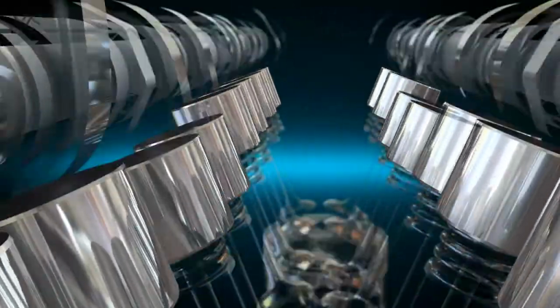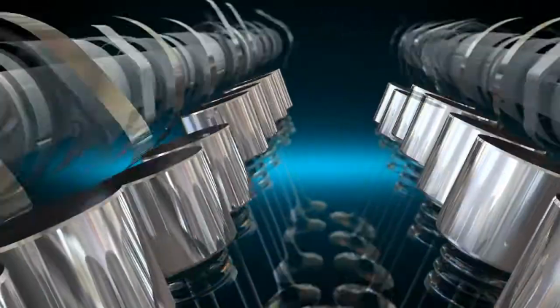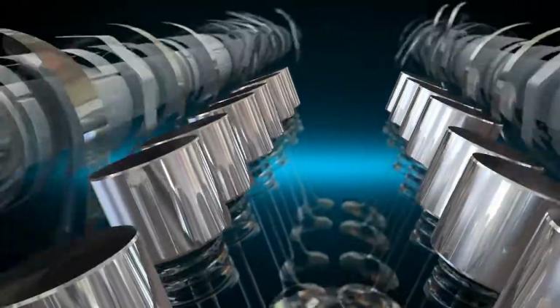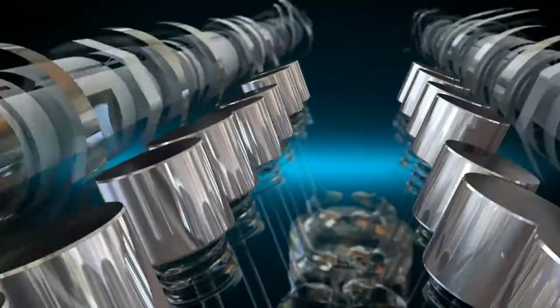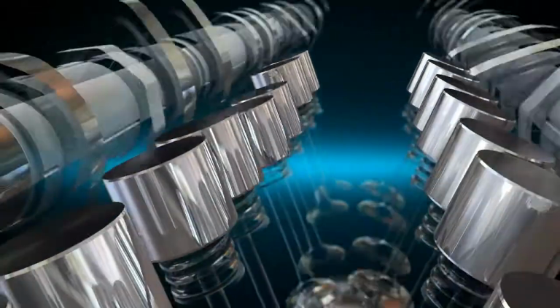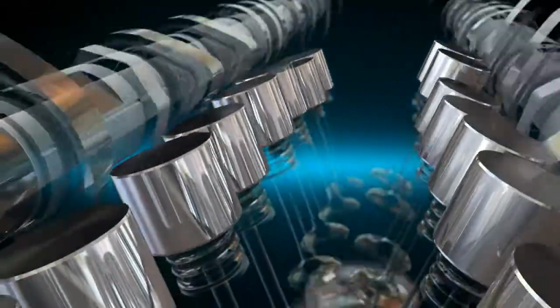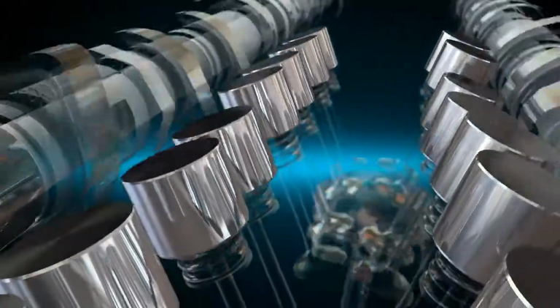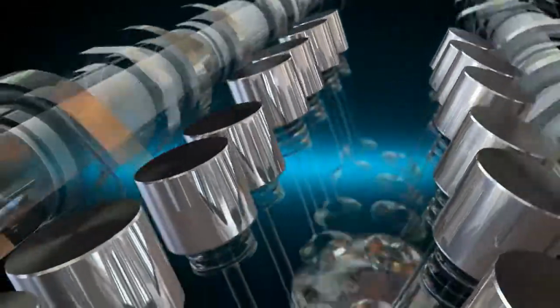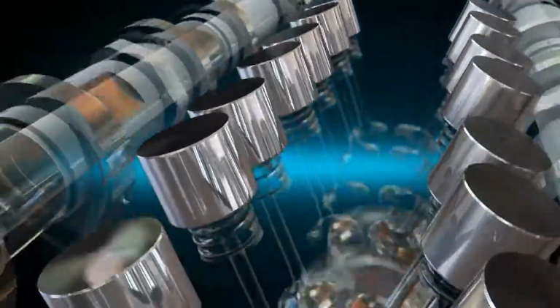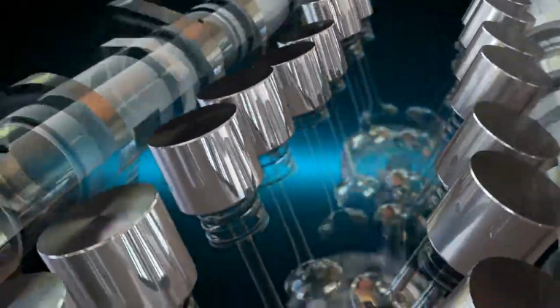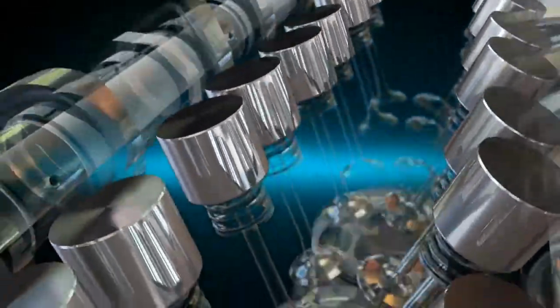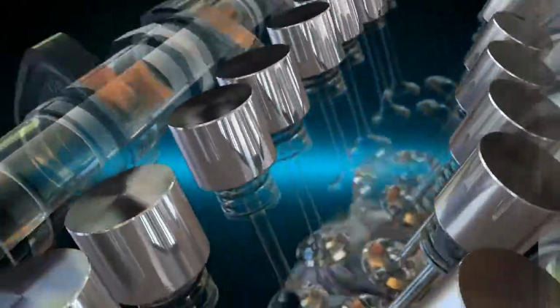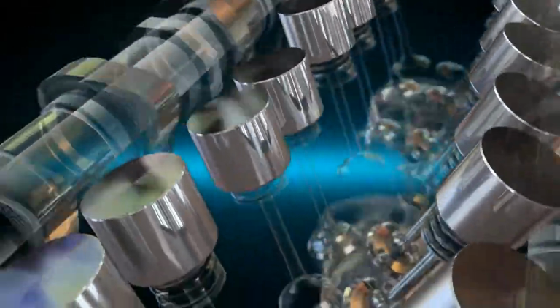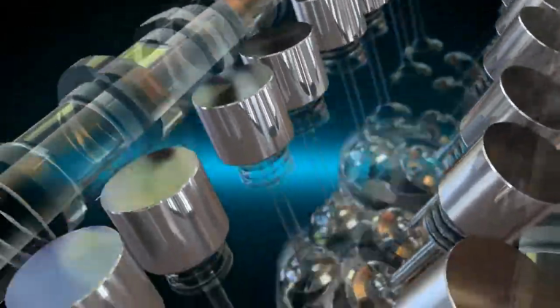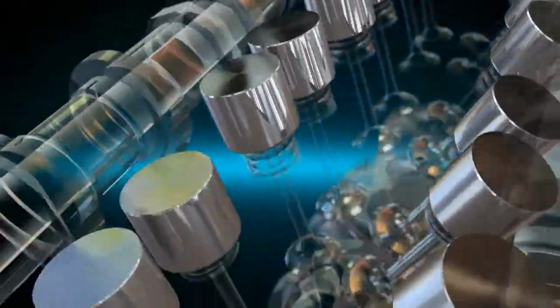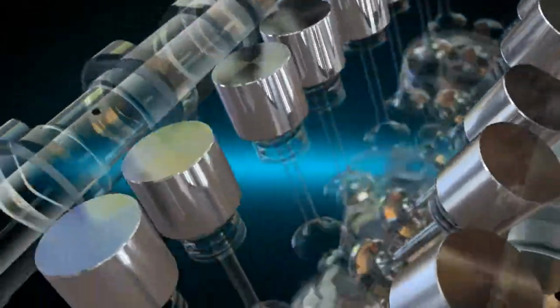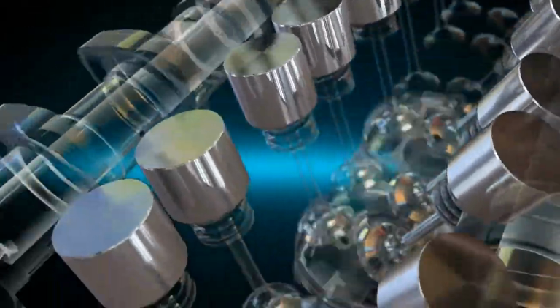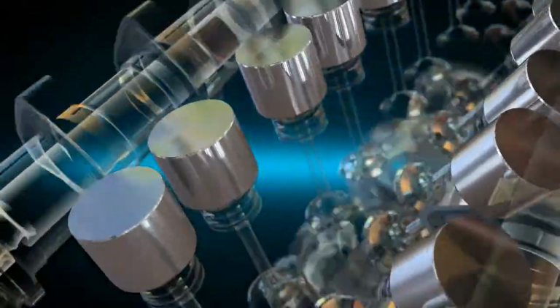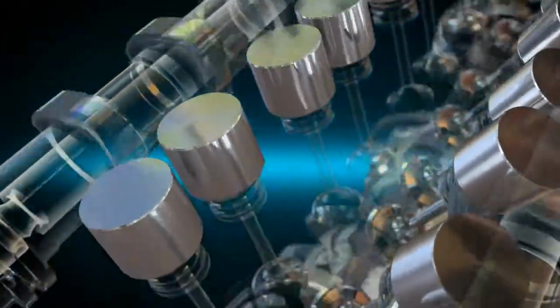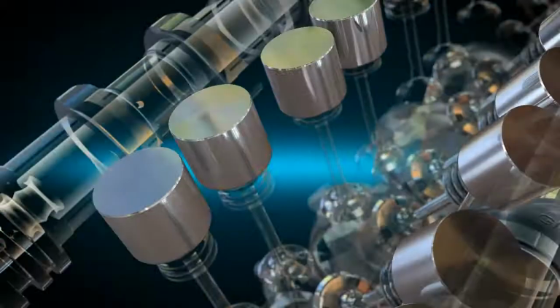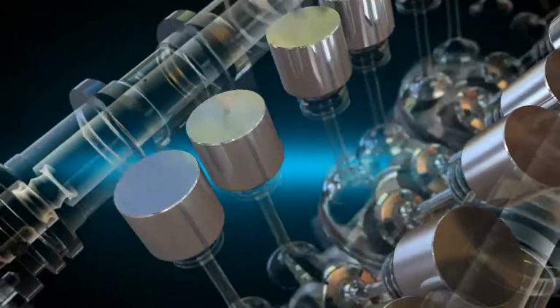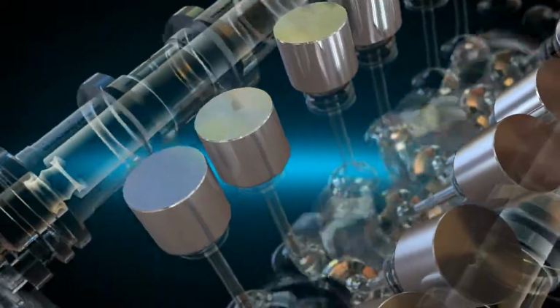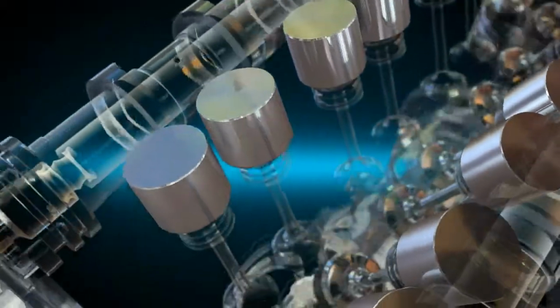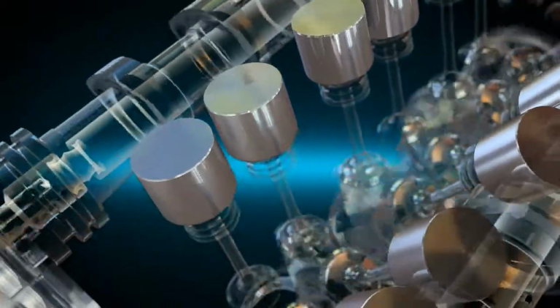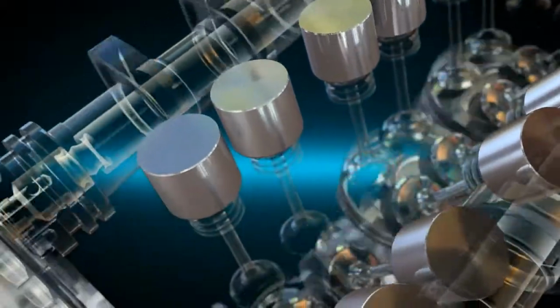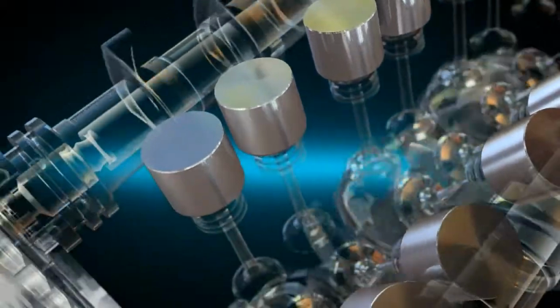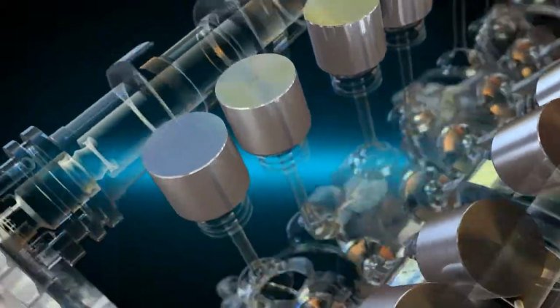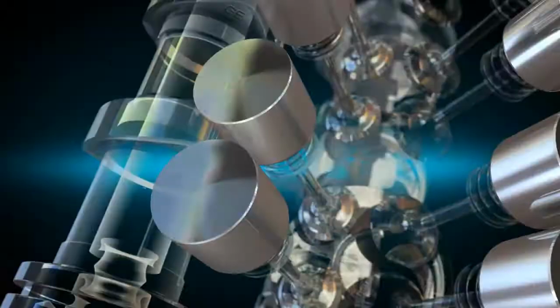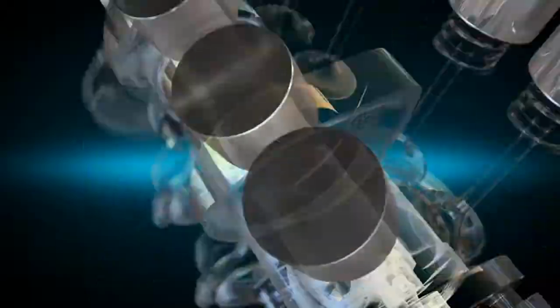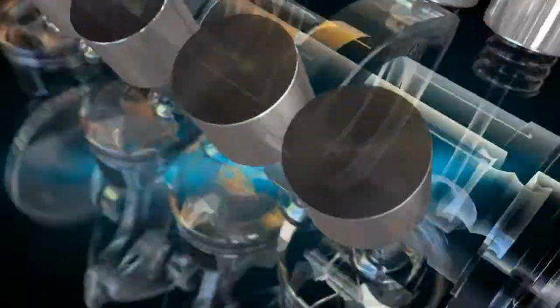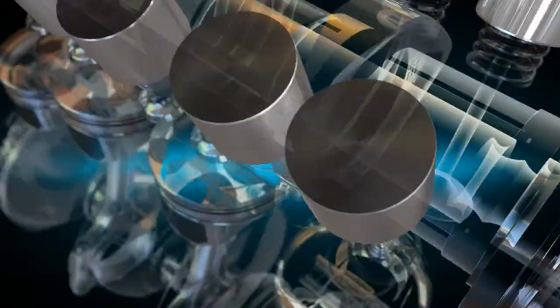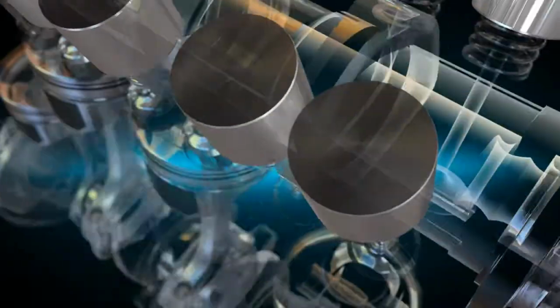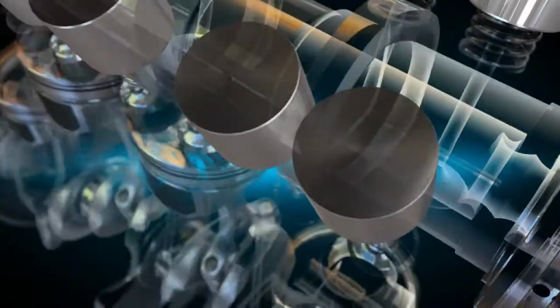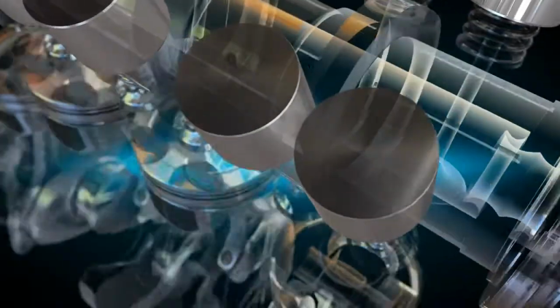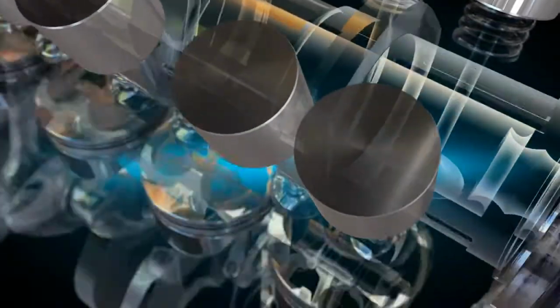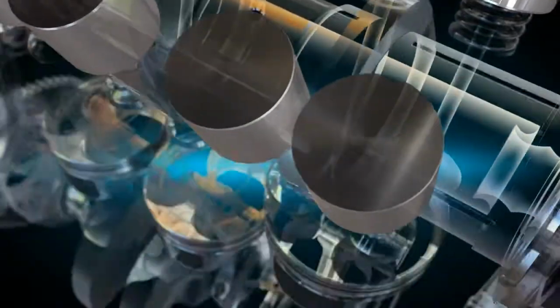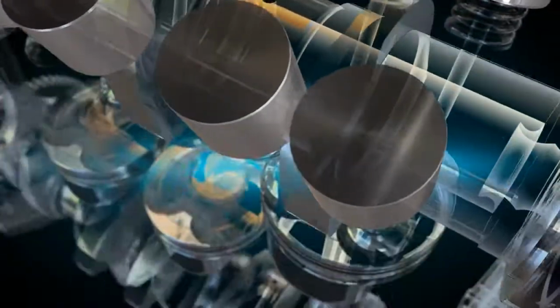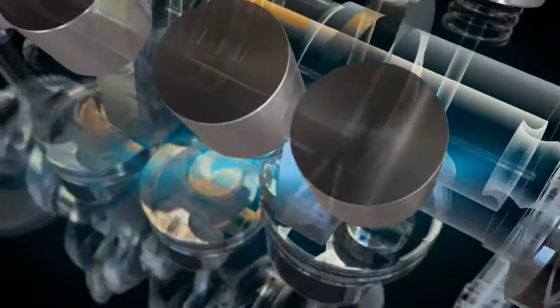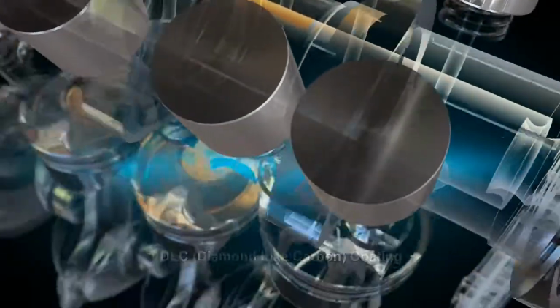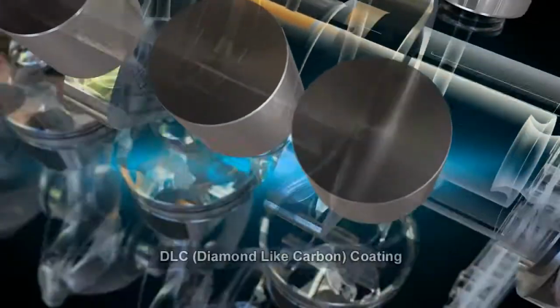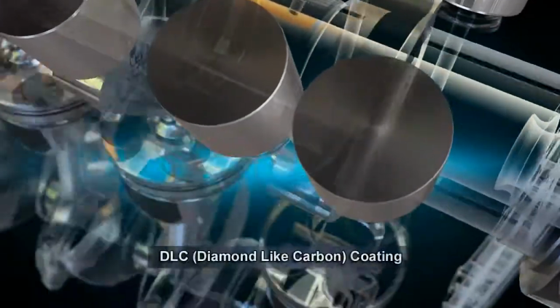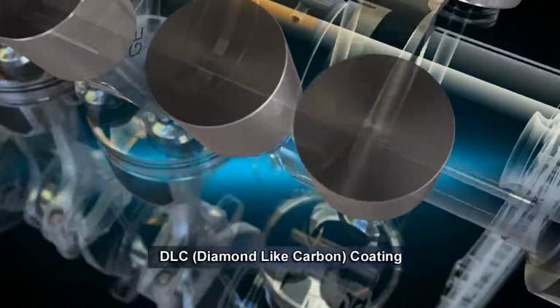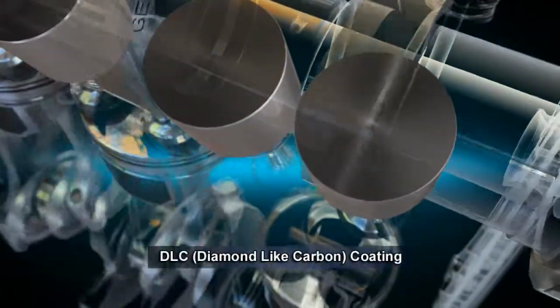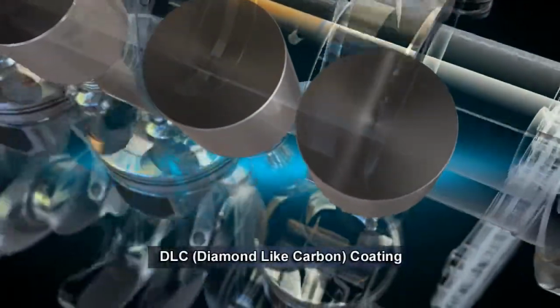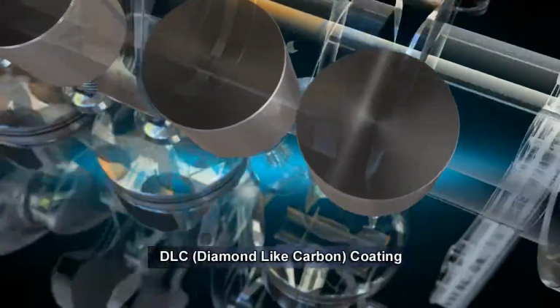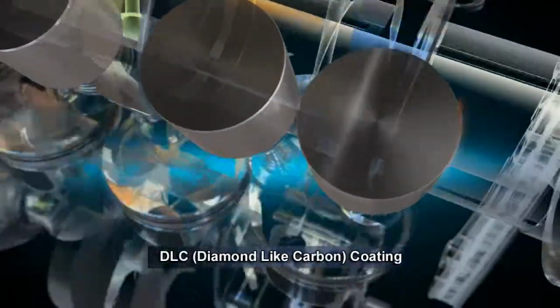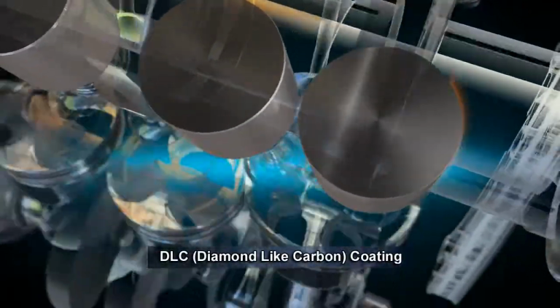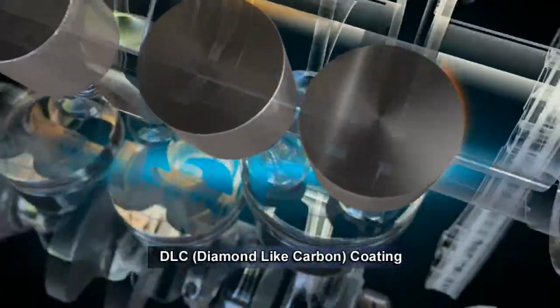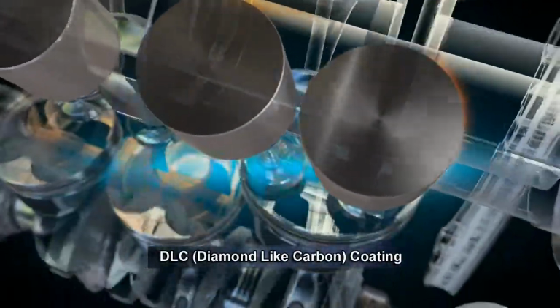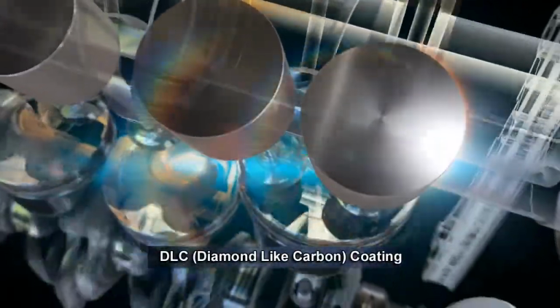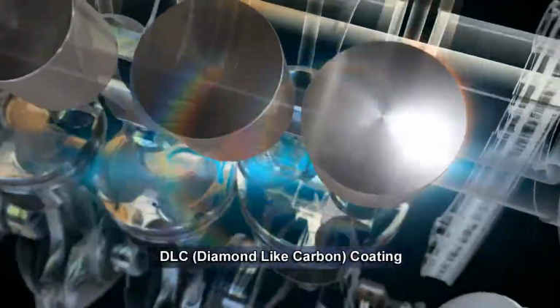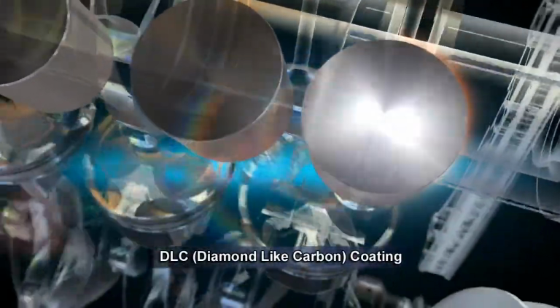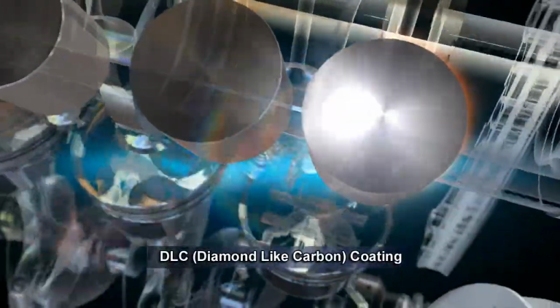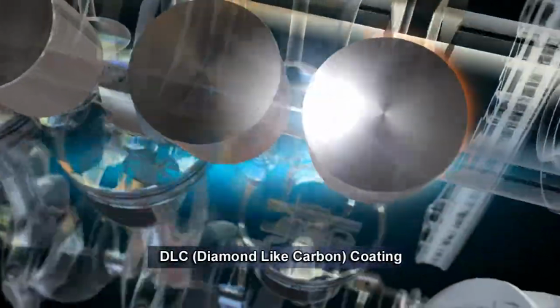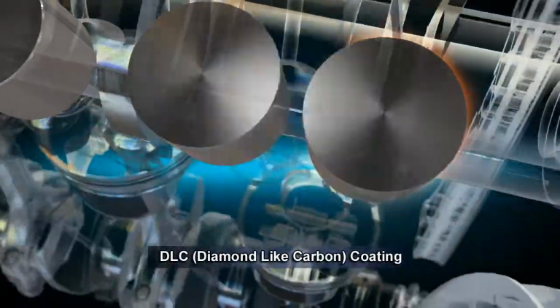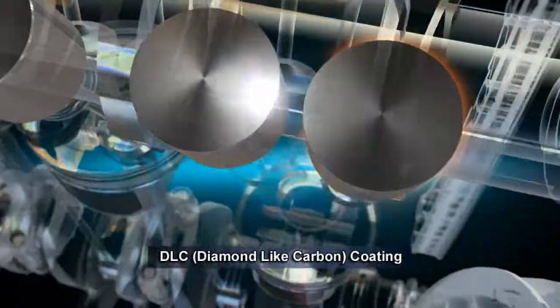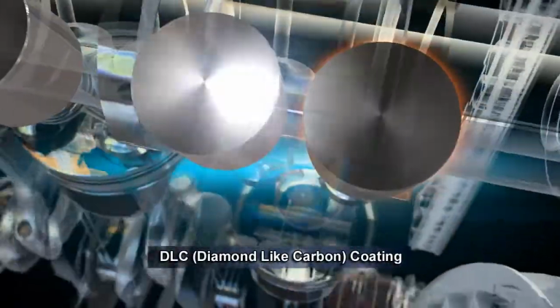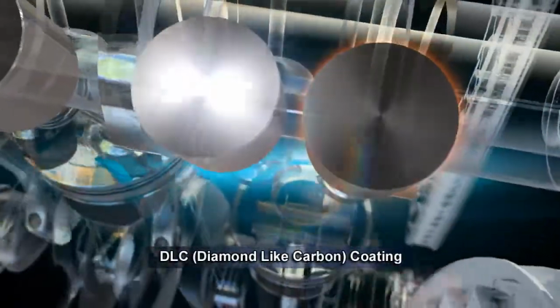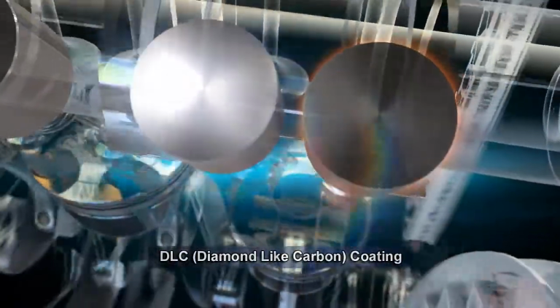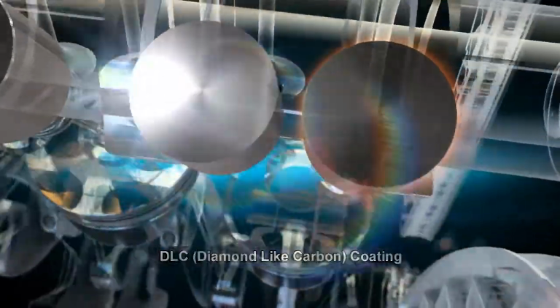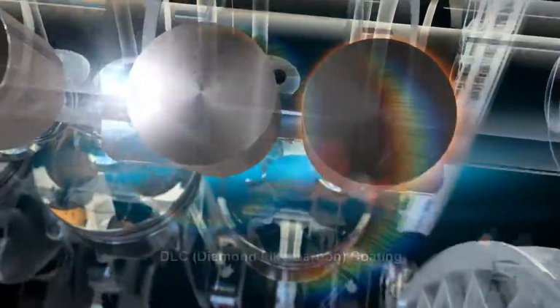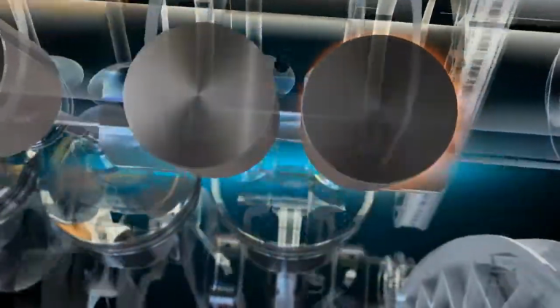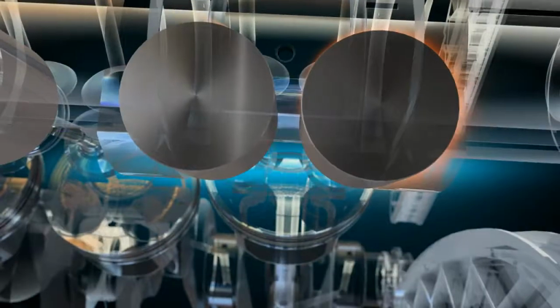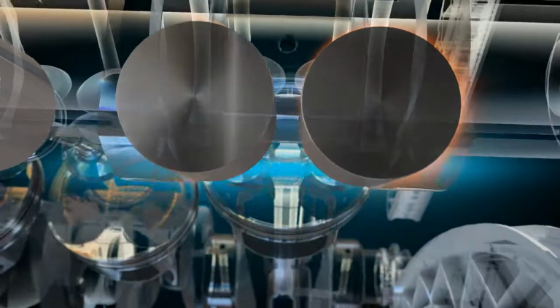Application of DLC coating on the tappet surfaces also increases durability and realizes high fuel efficiency.